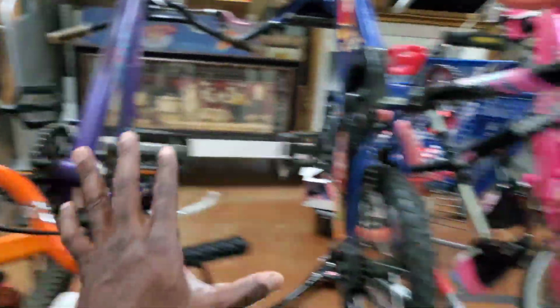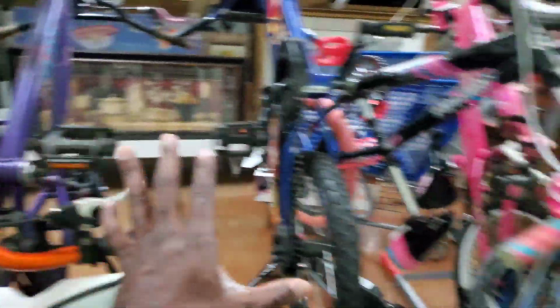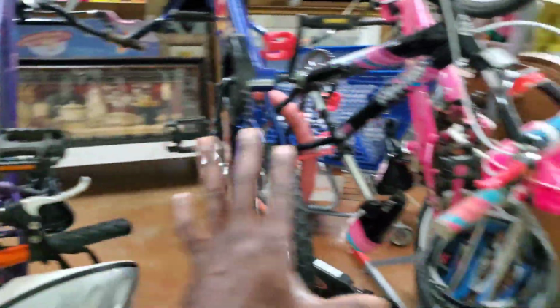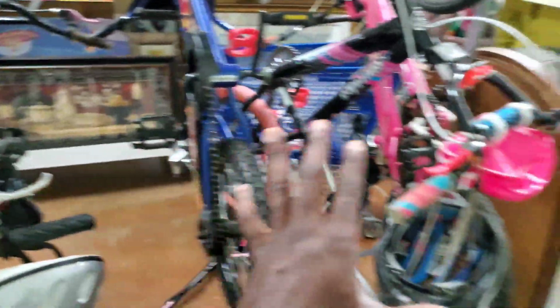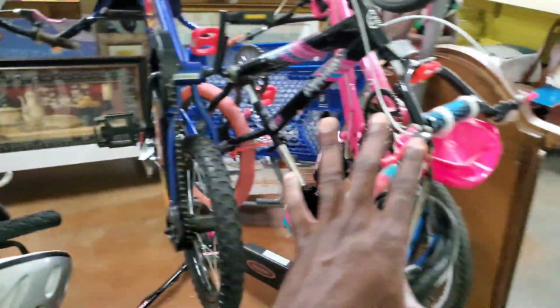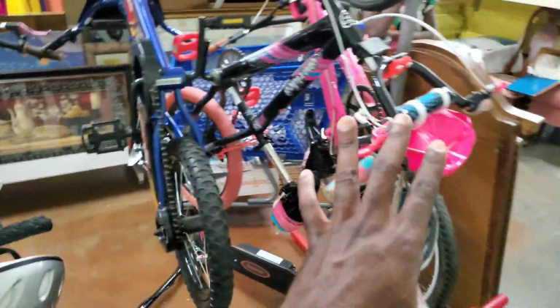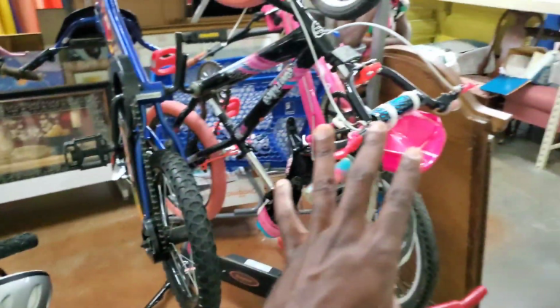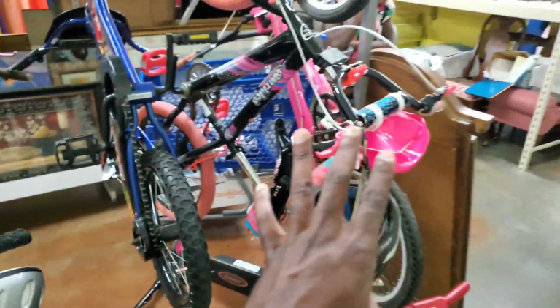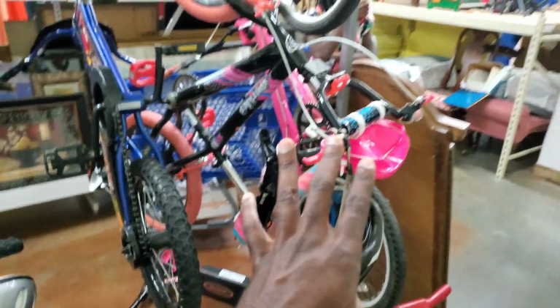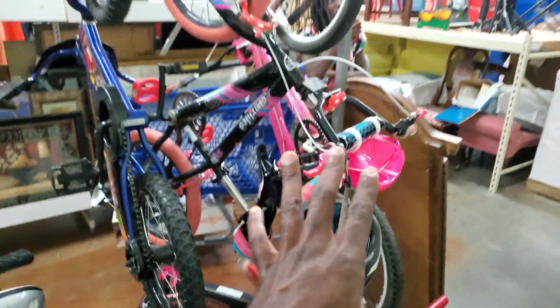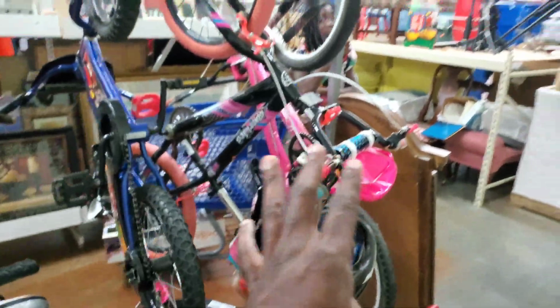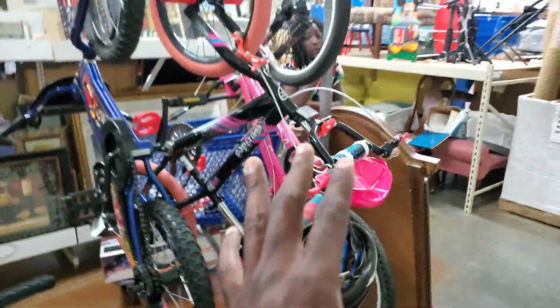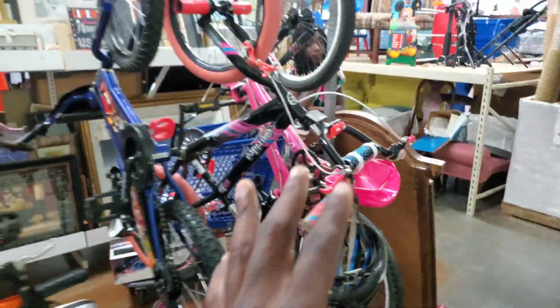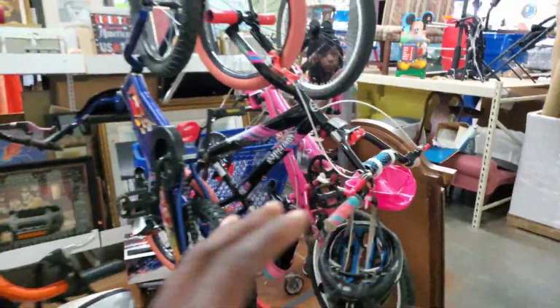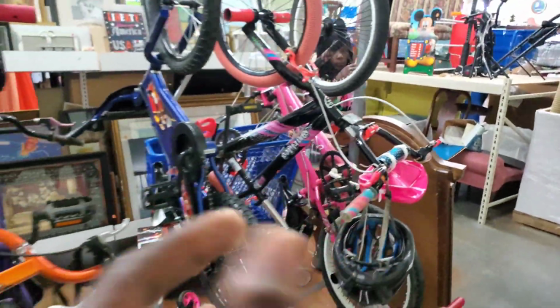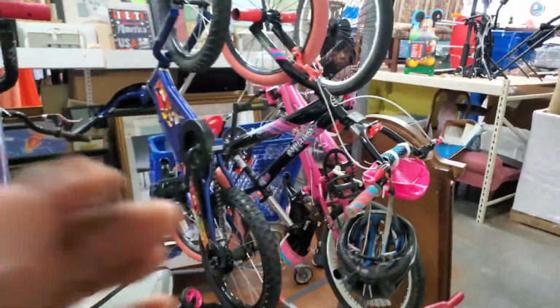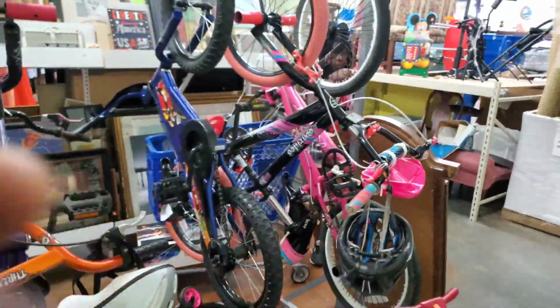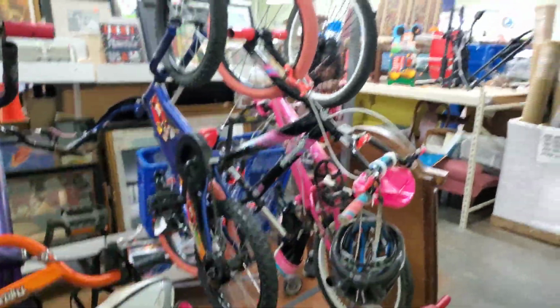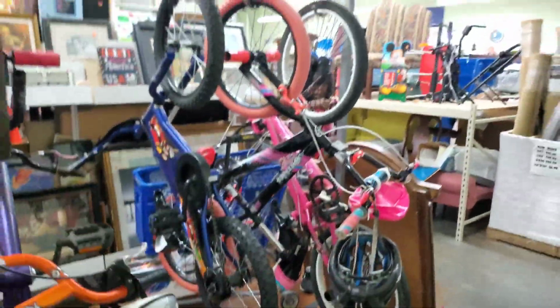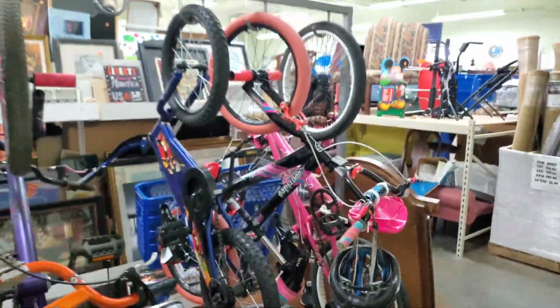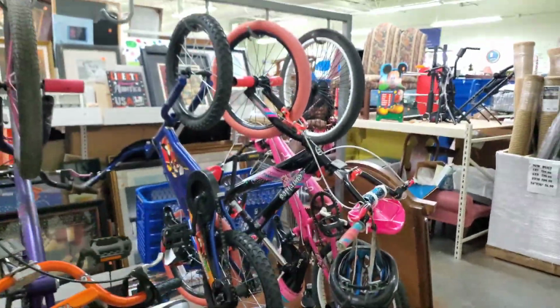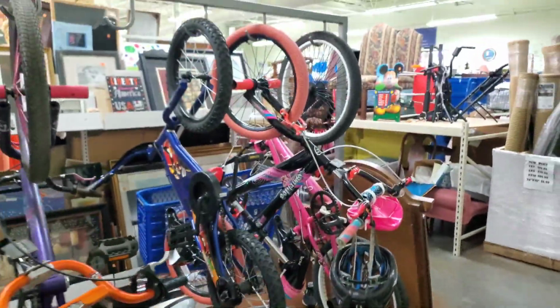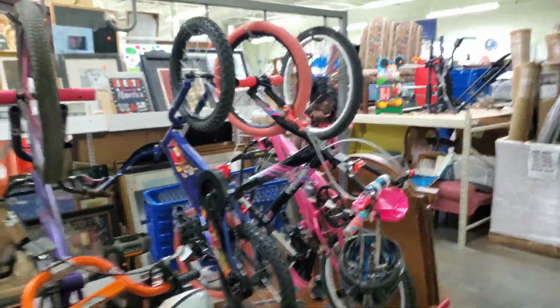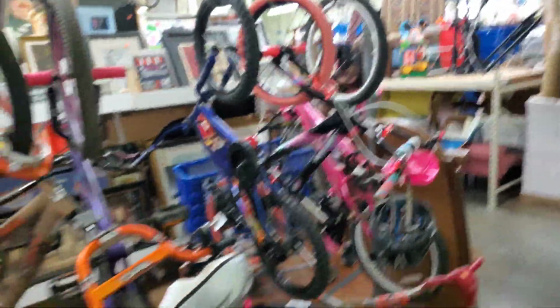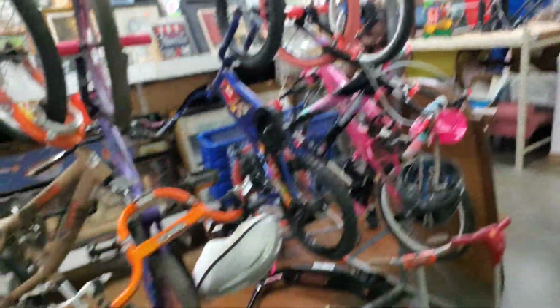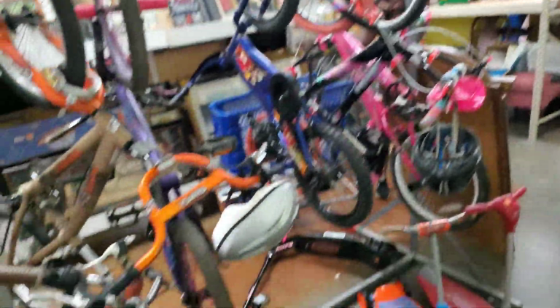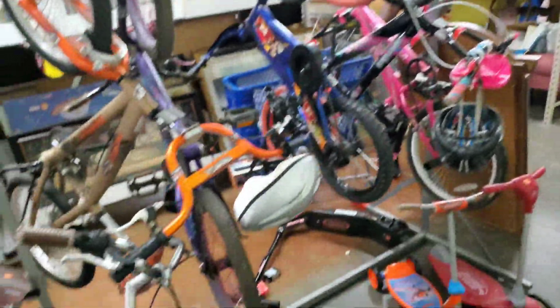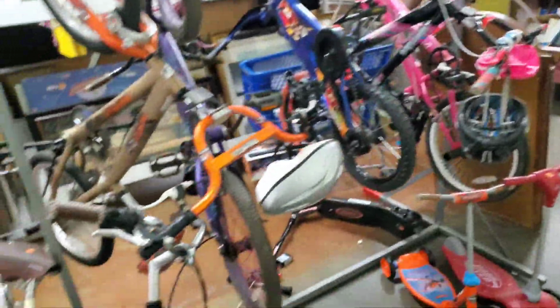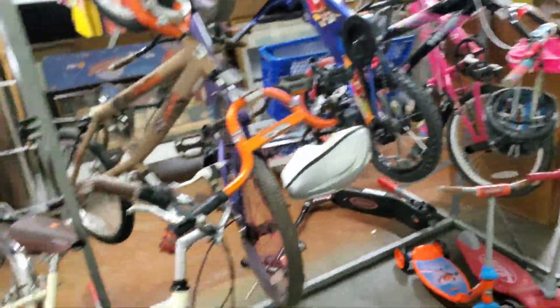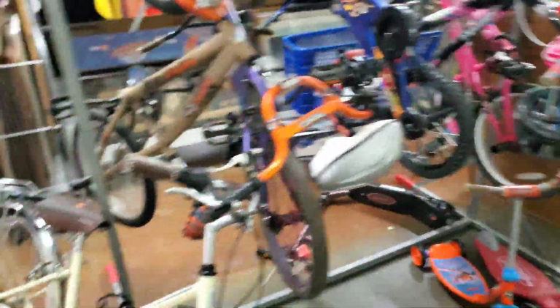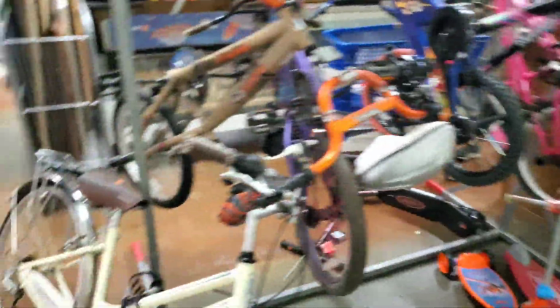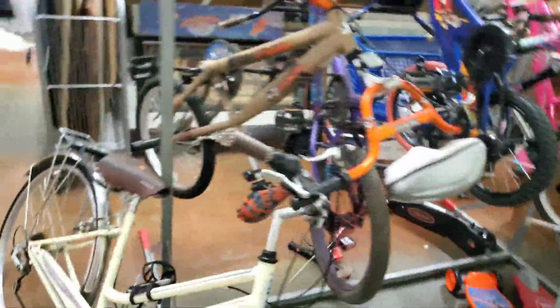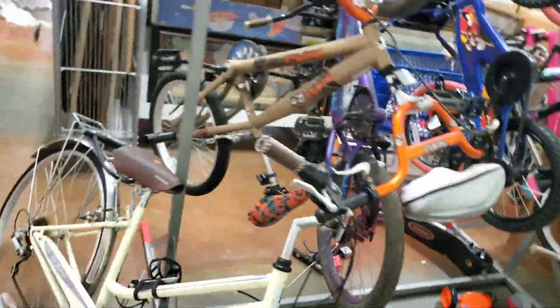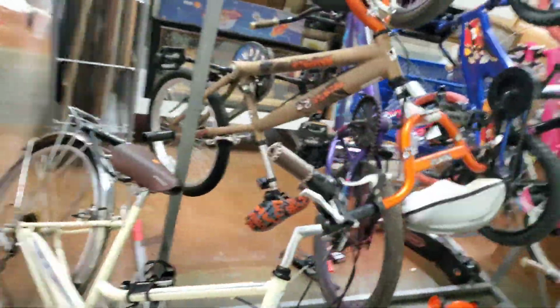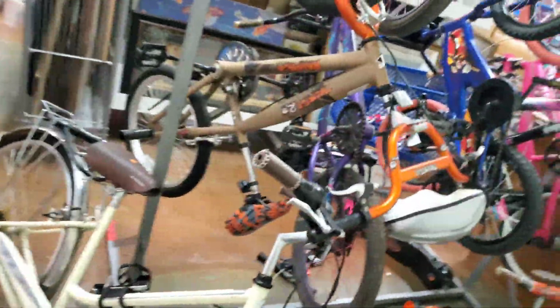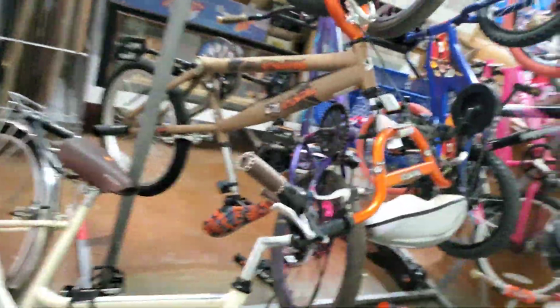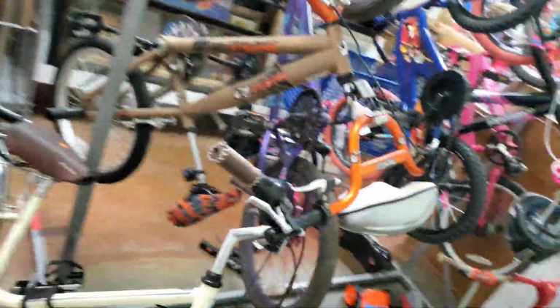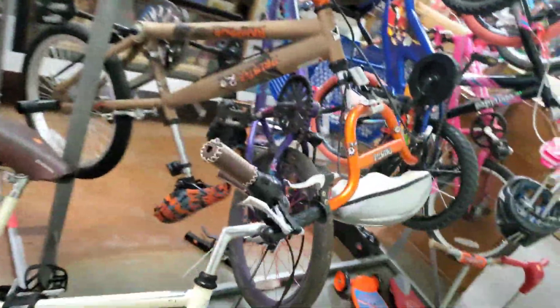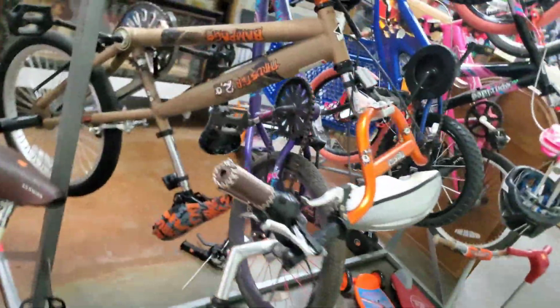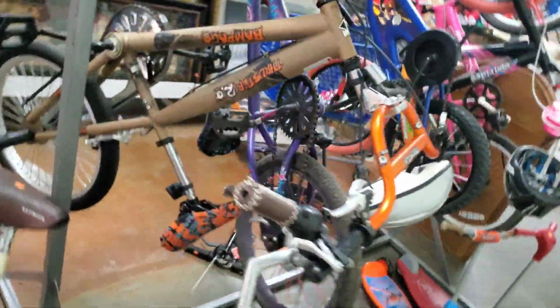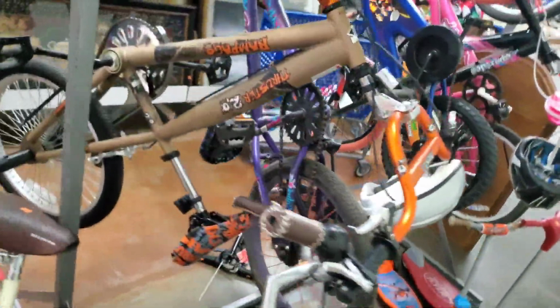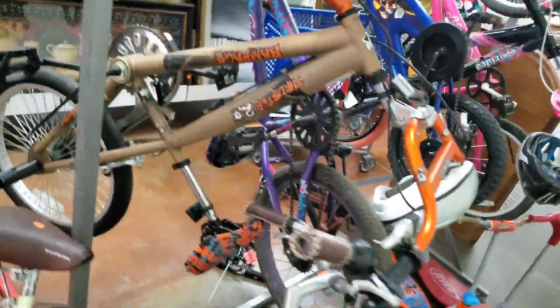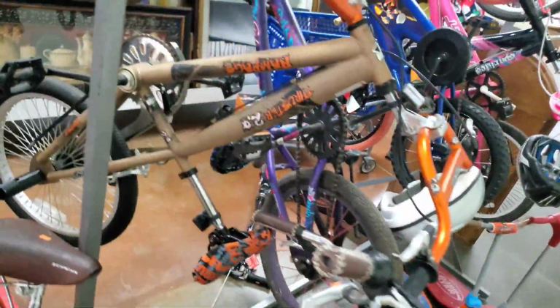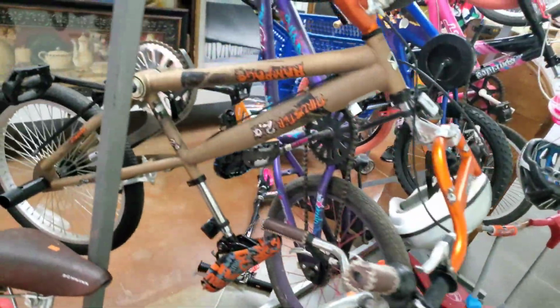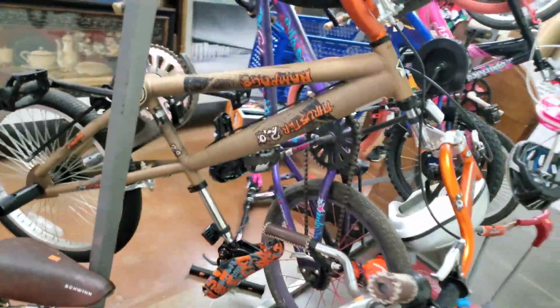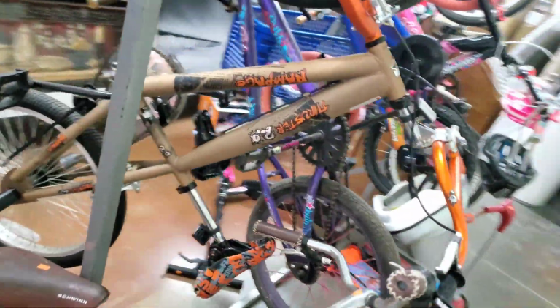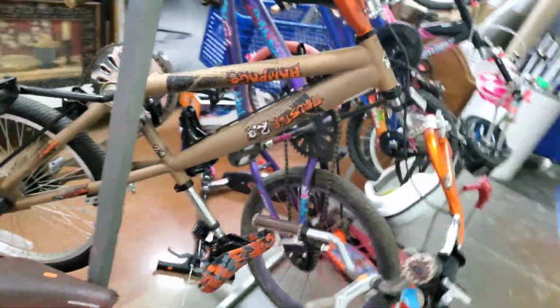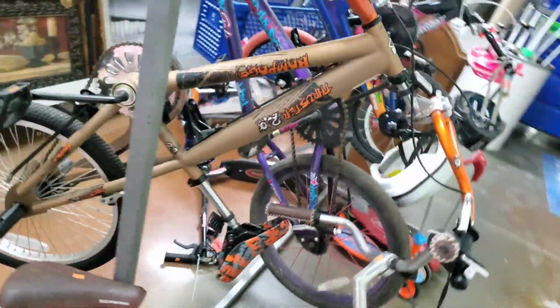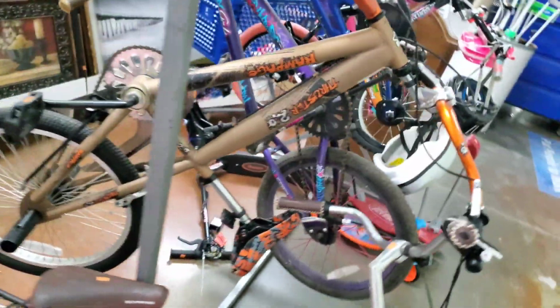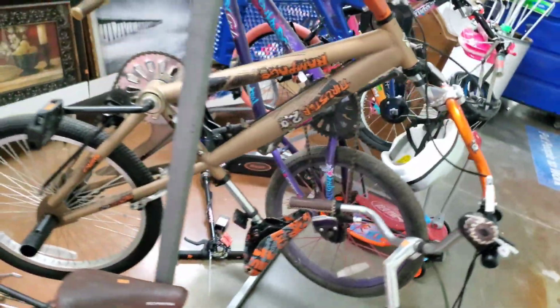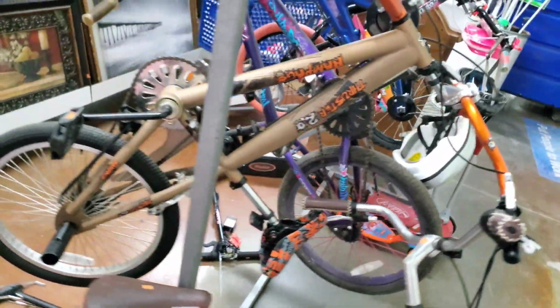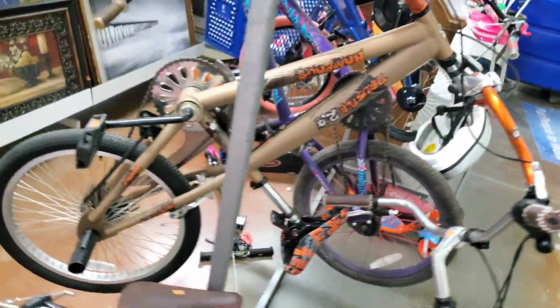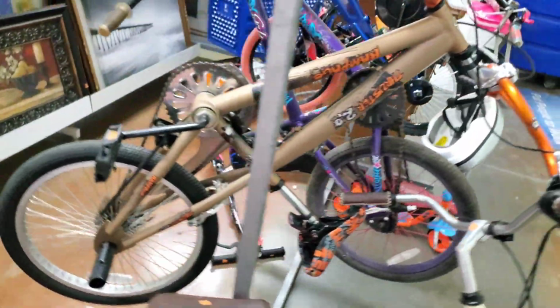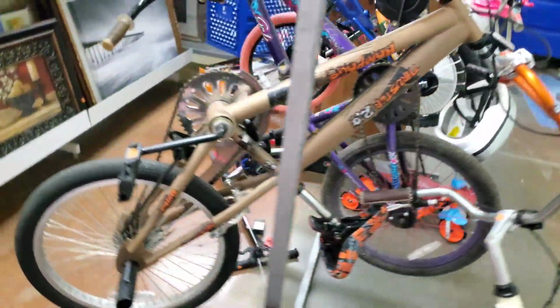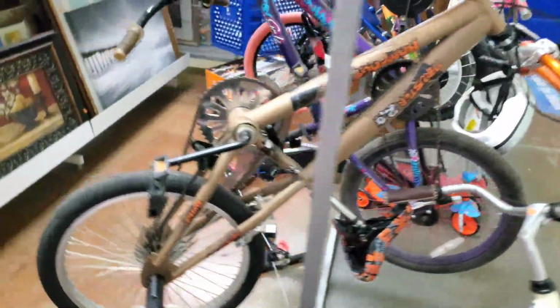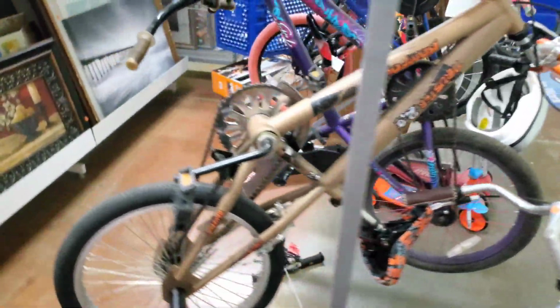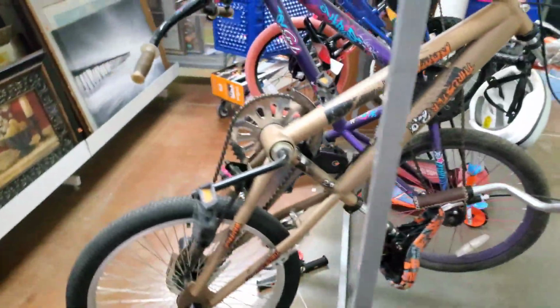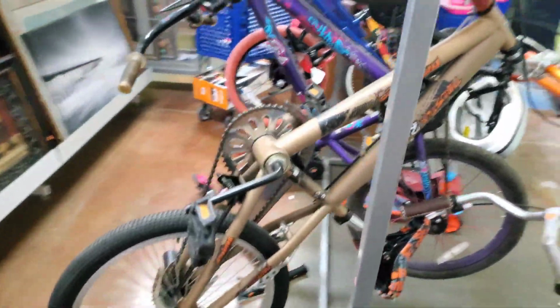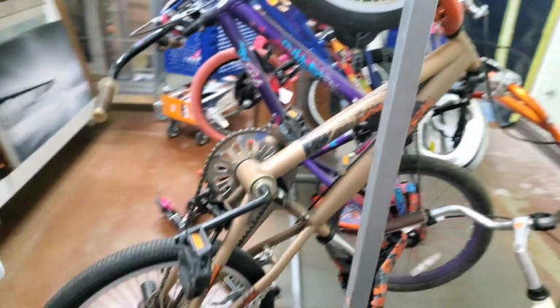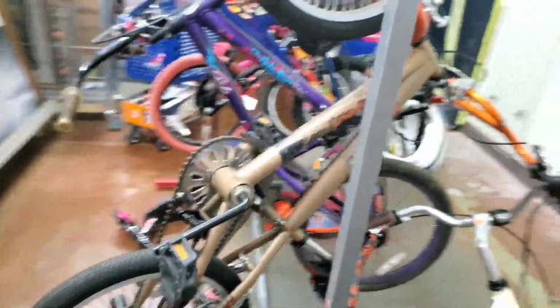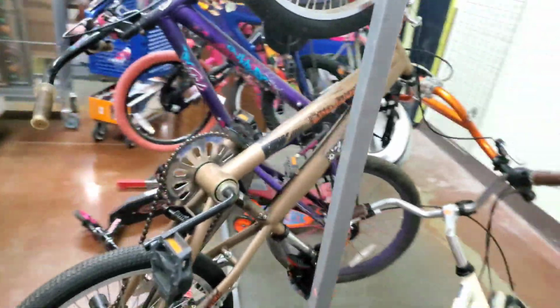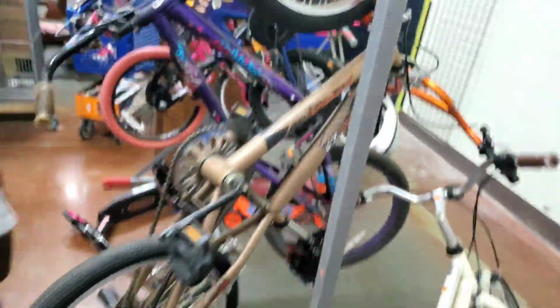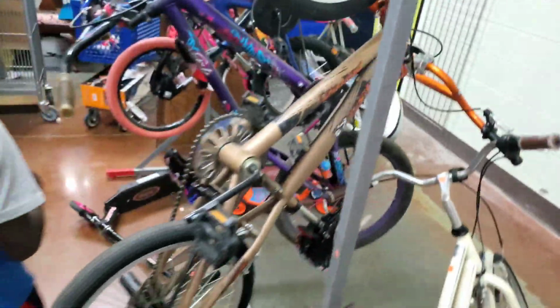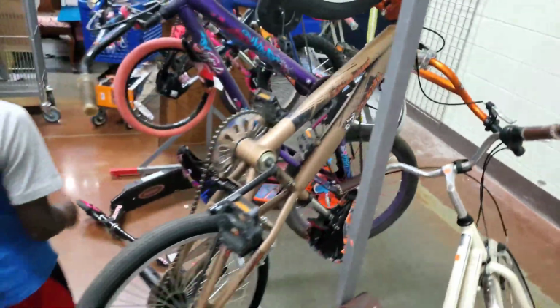Any of these bikes that you all can see — if you can get those up on Facebook Marketplace for $20, you can make a quick flip.